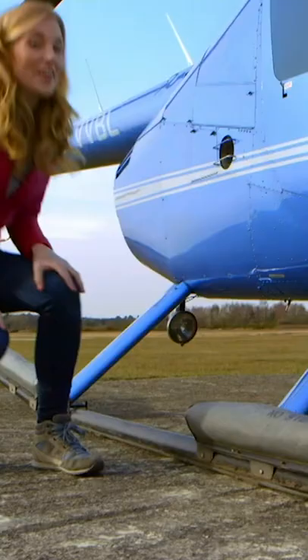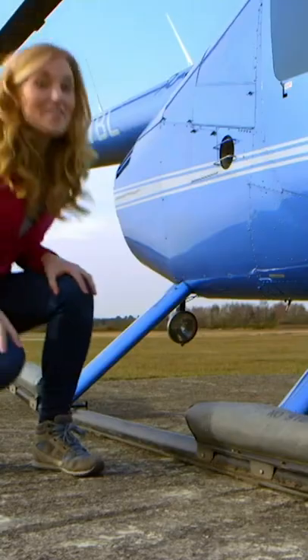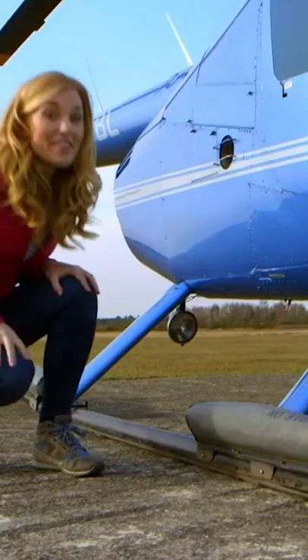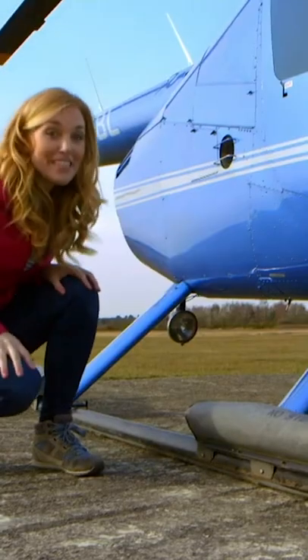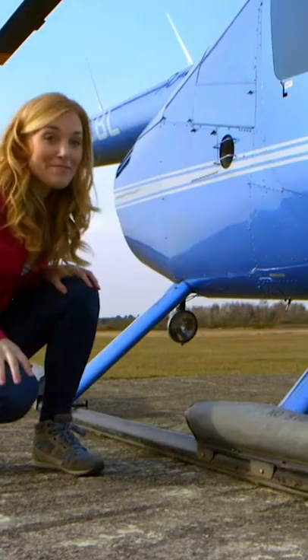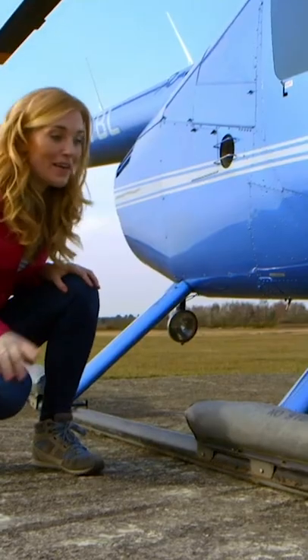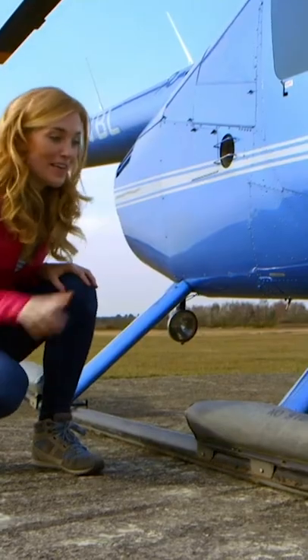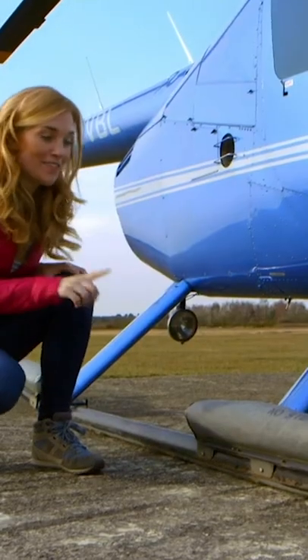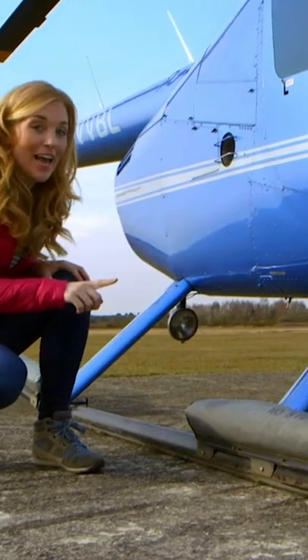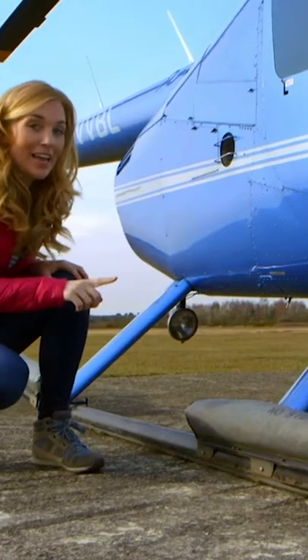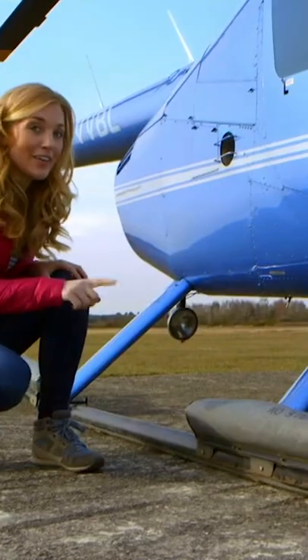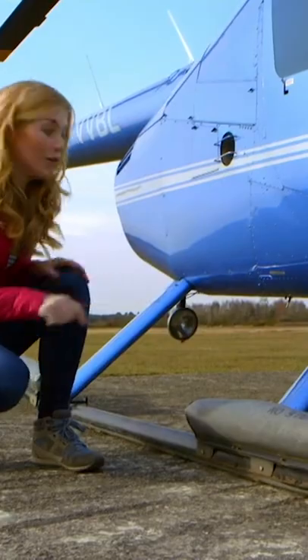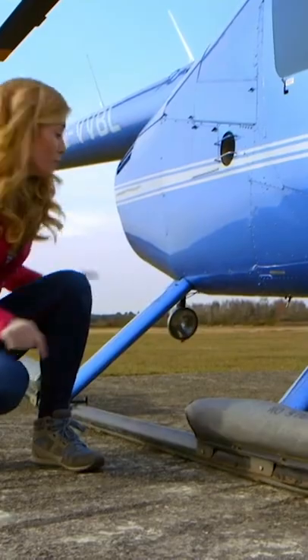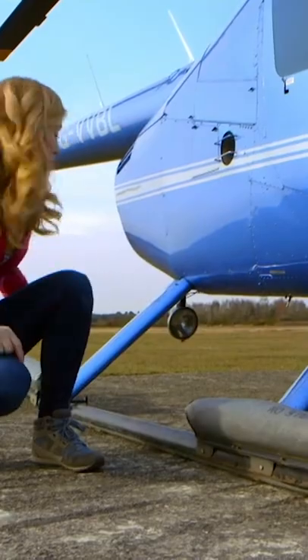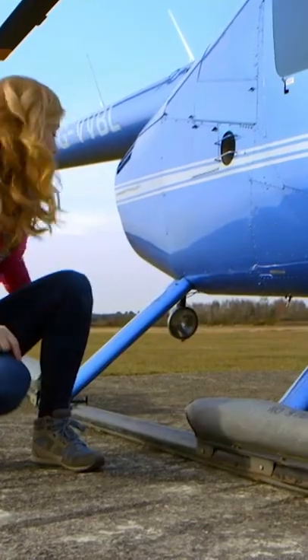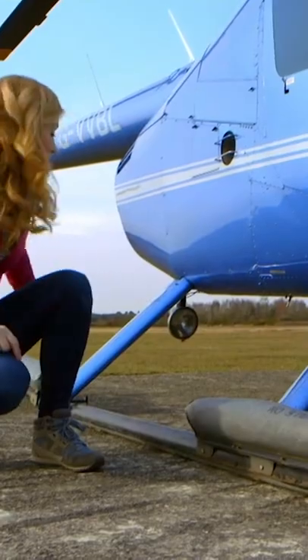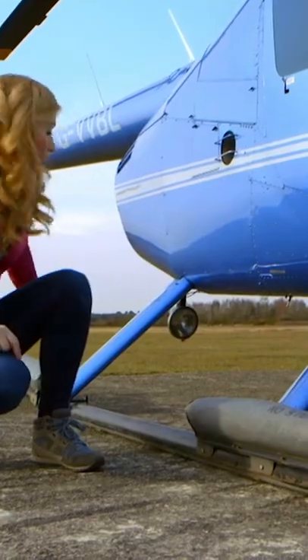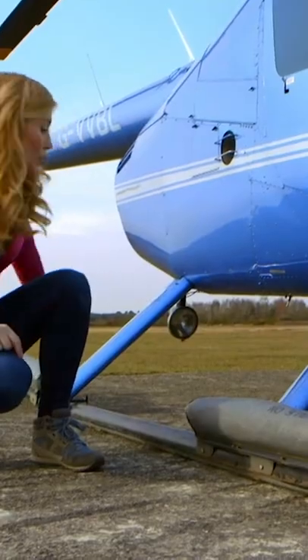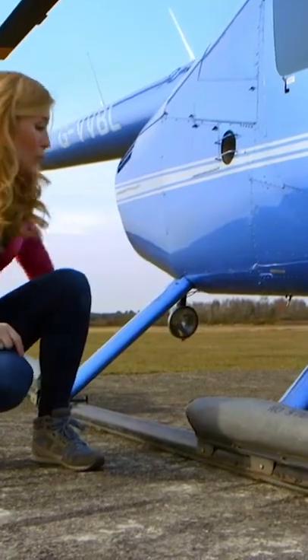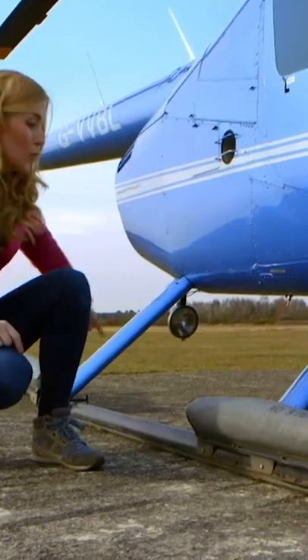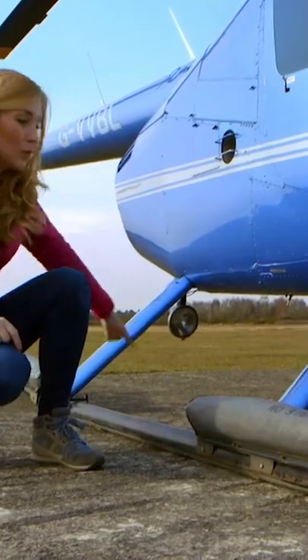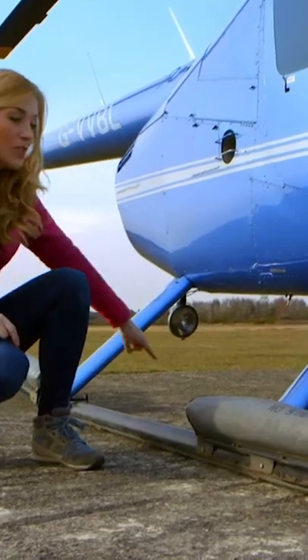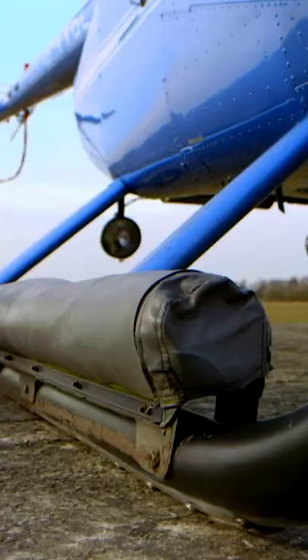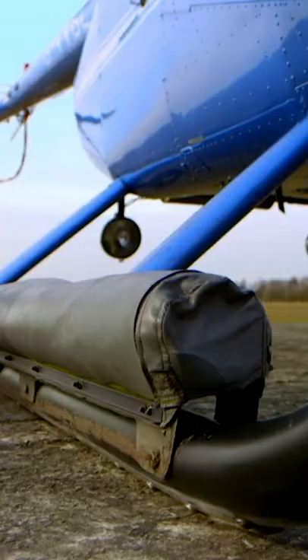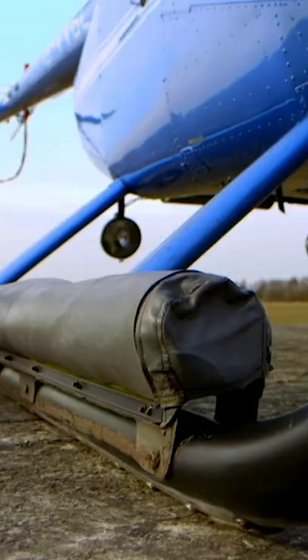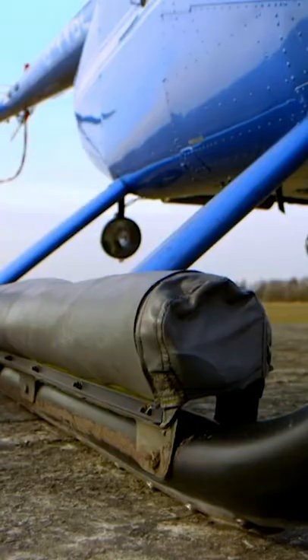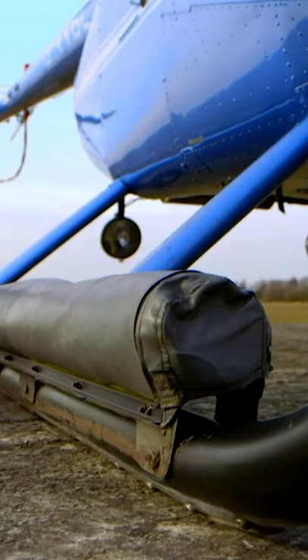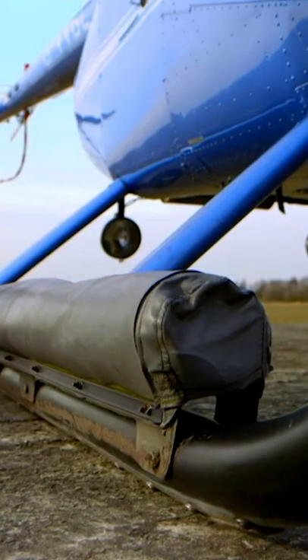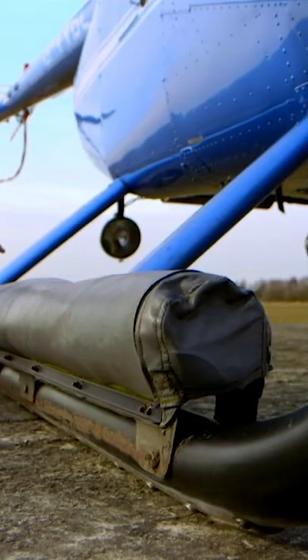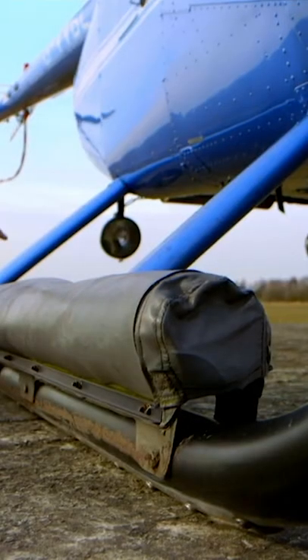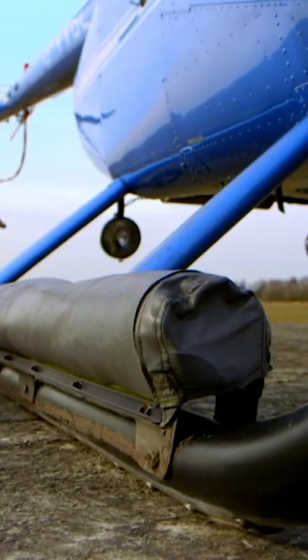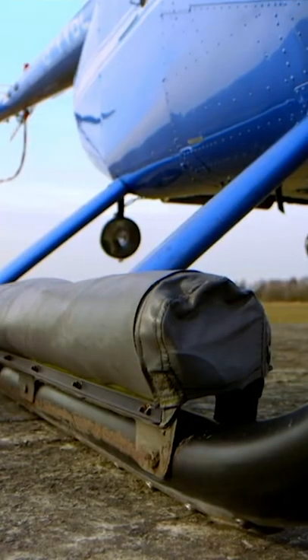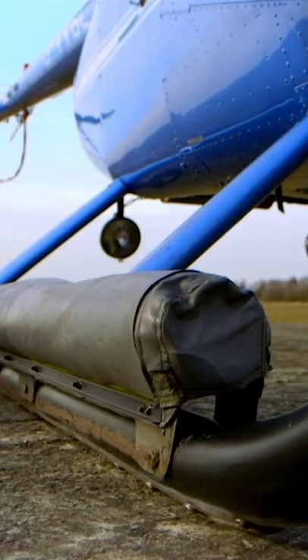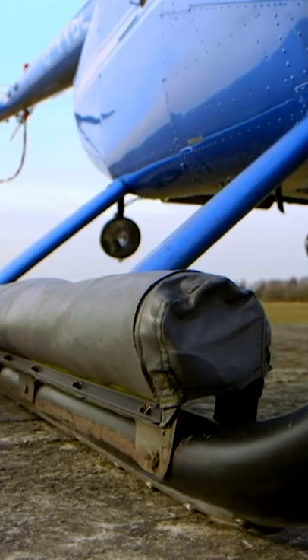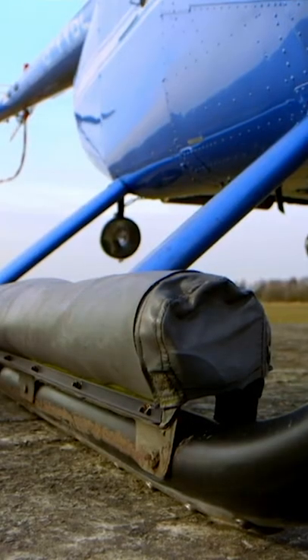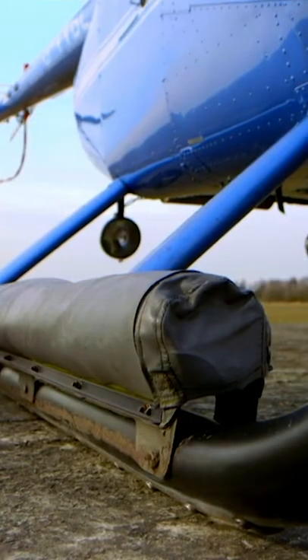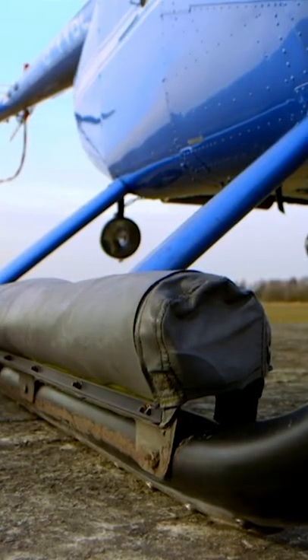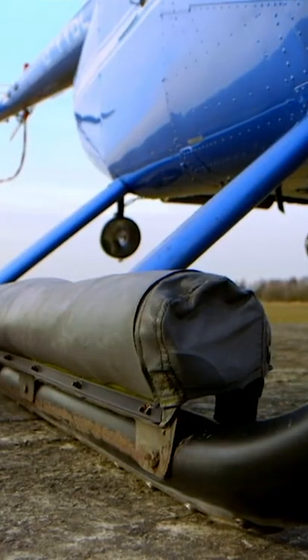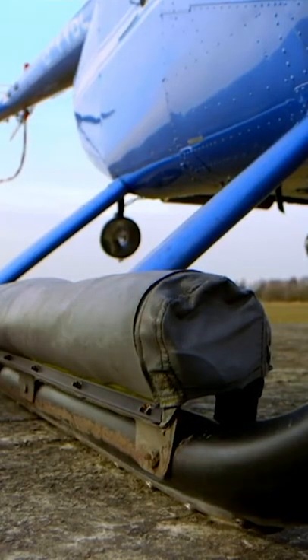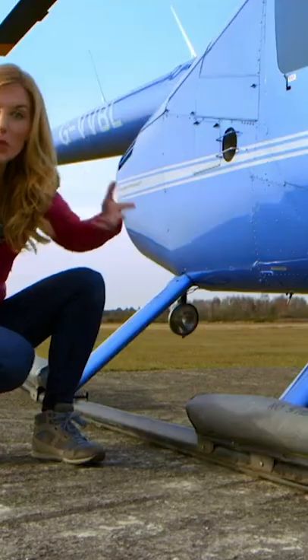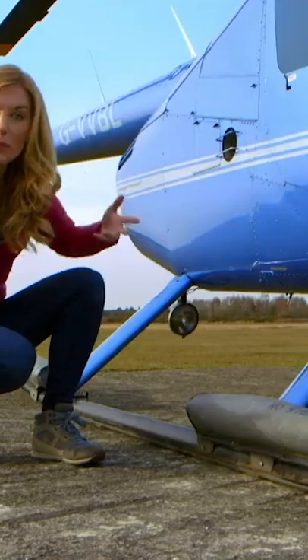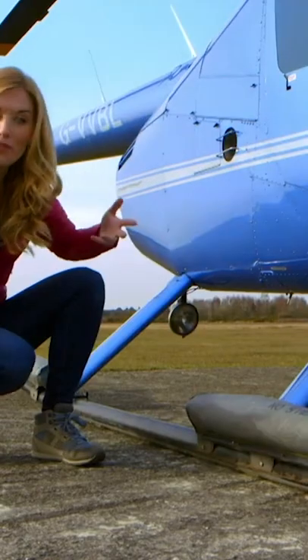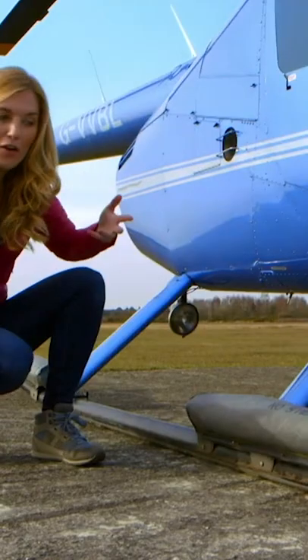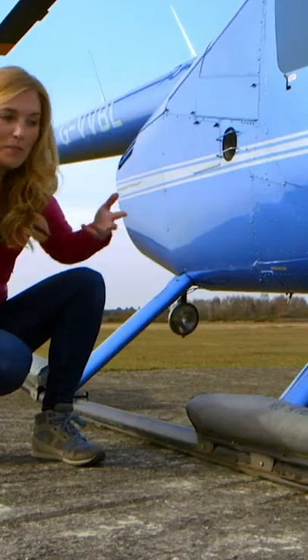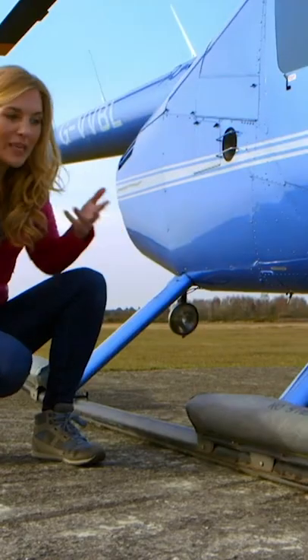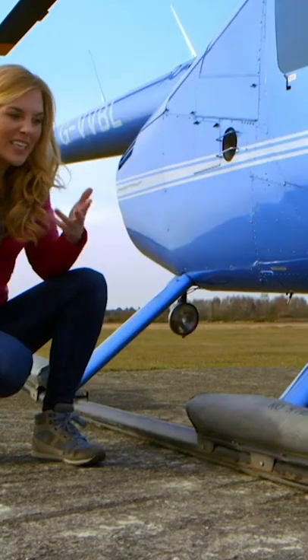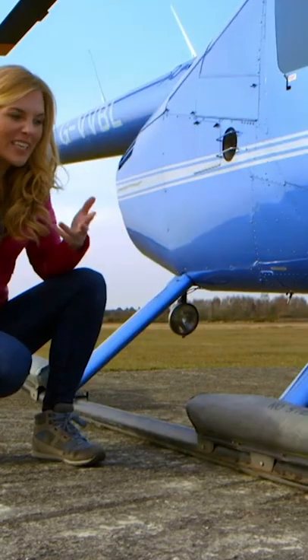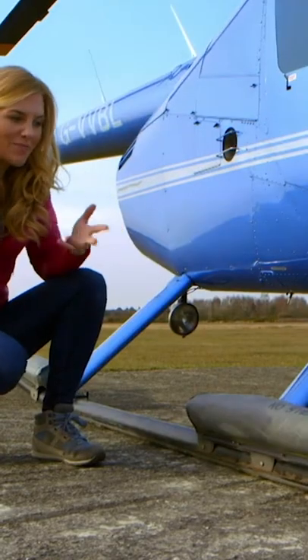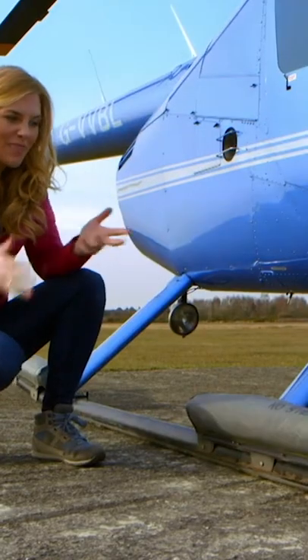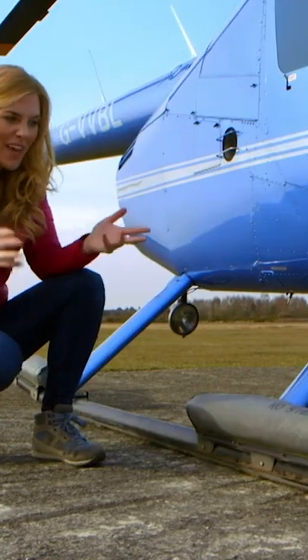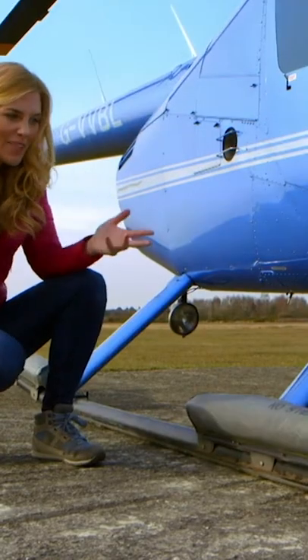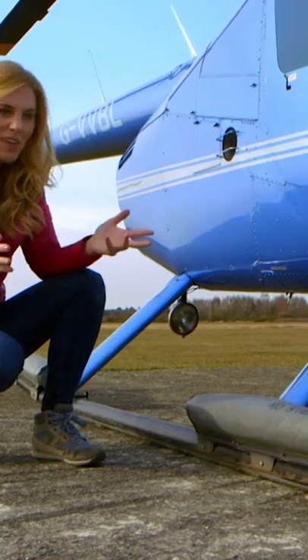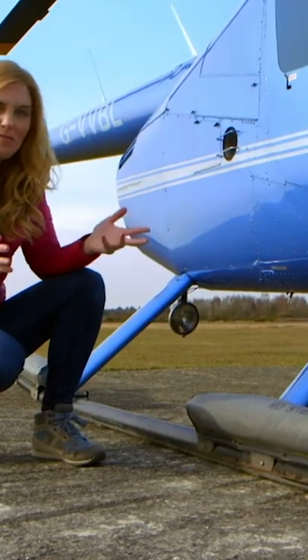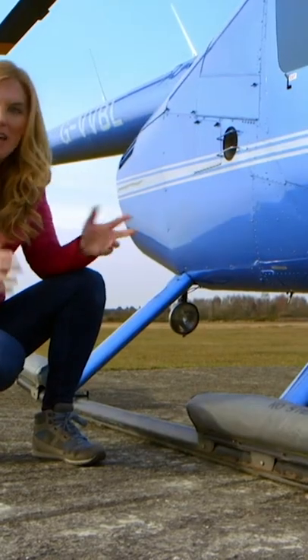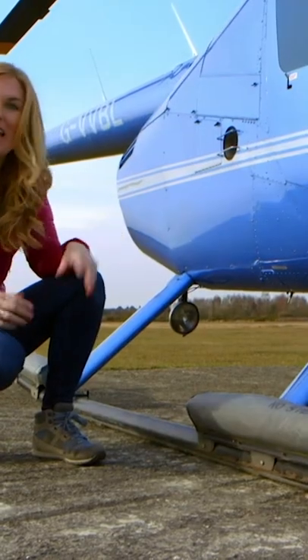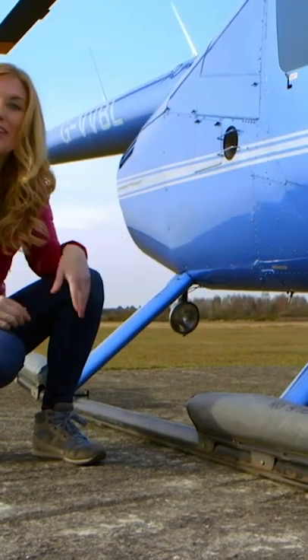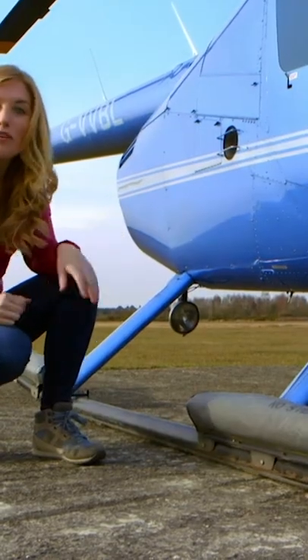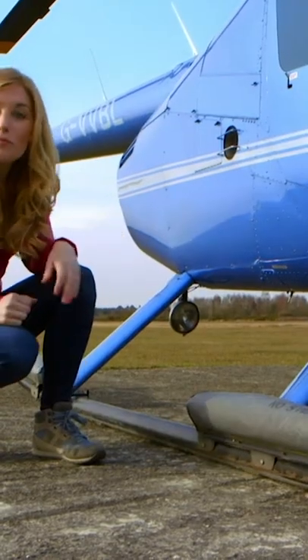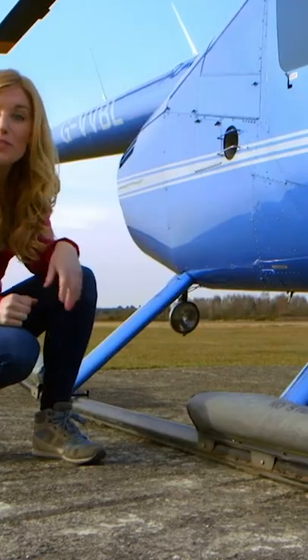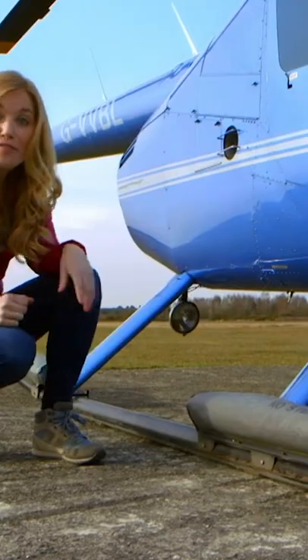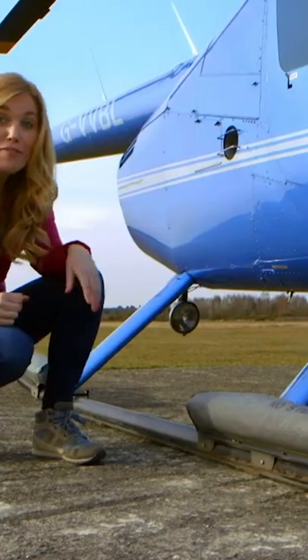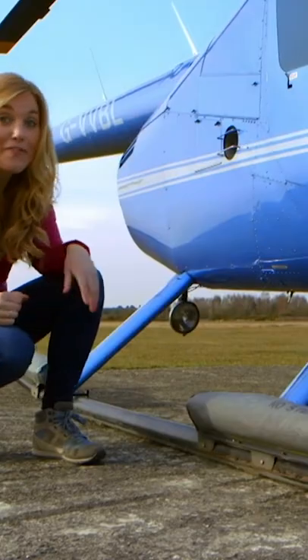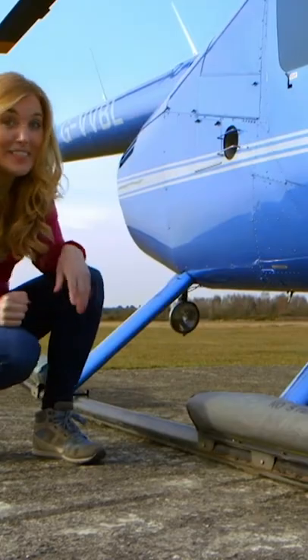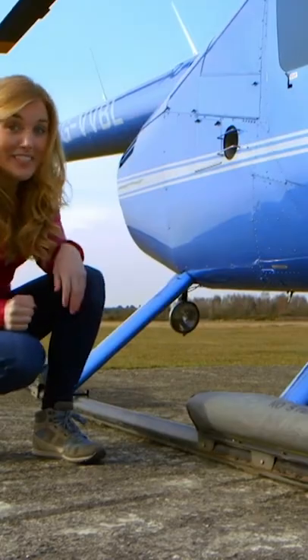This bit of the helicopter is called a landing skid, and there are two of them. They're the helicopter's feet.